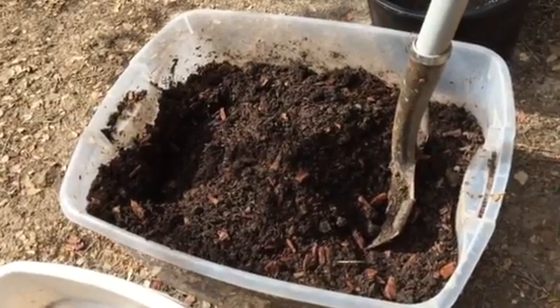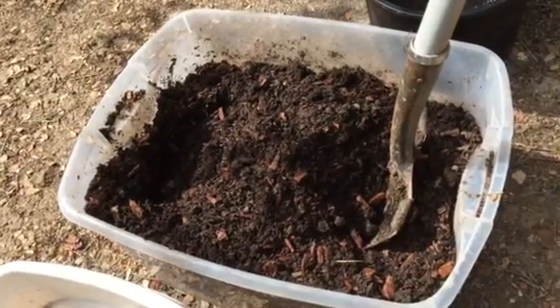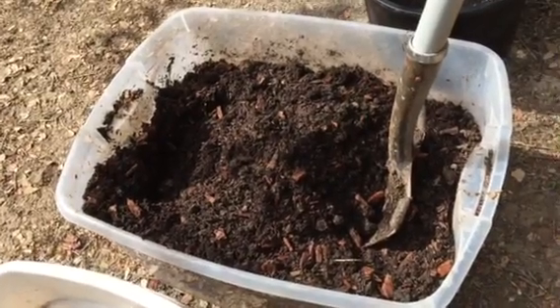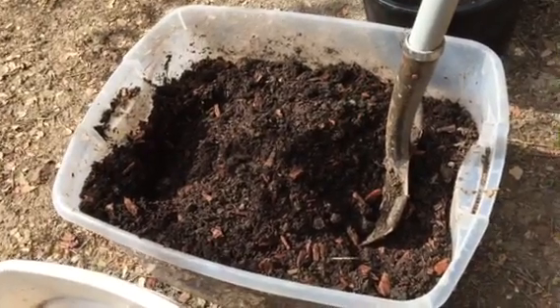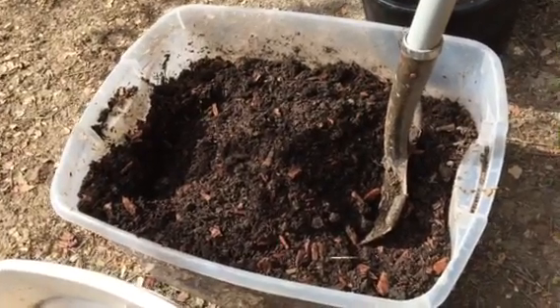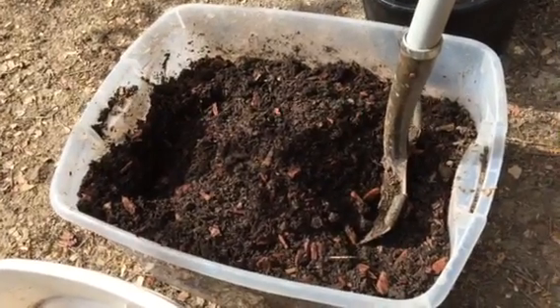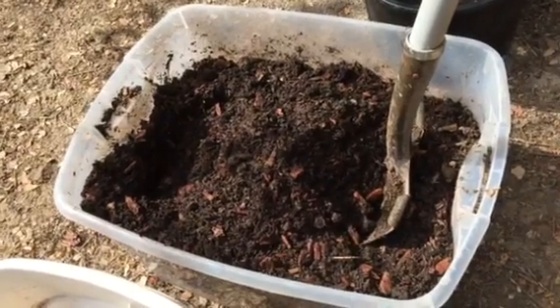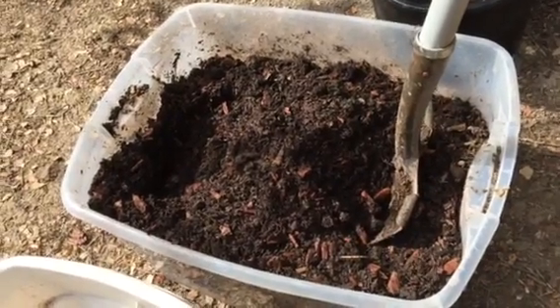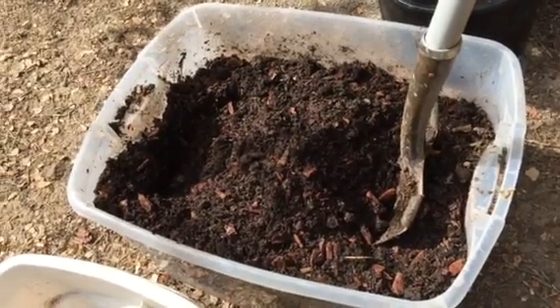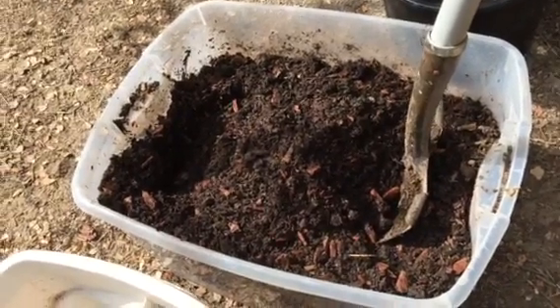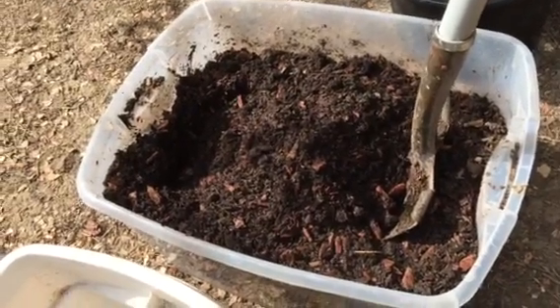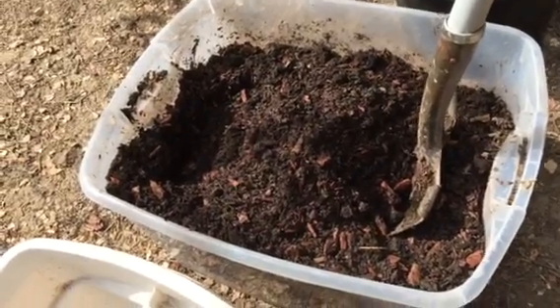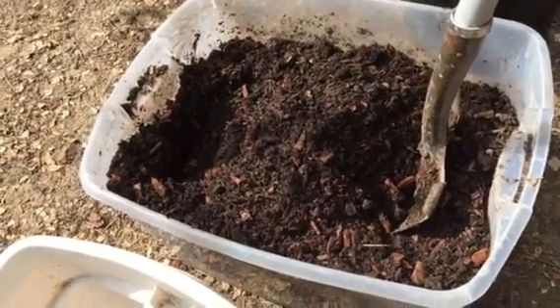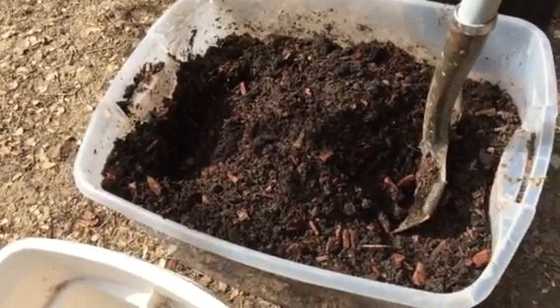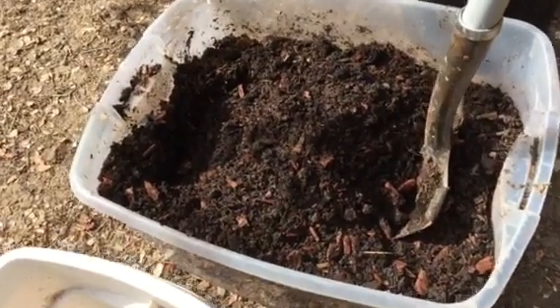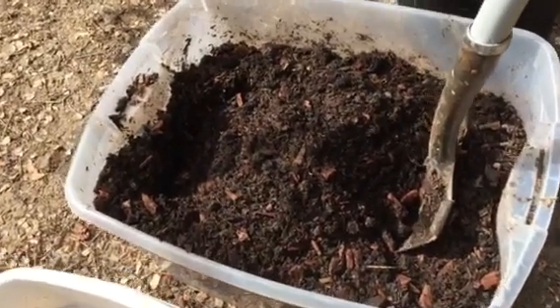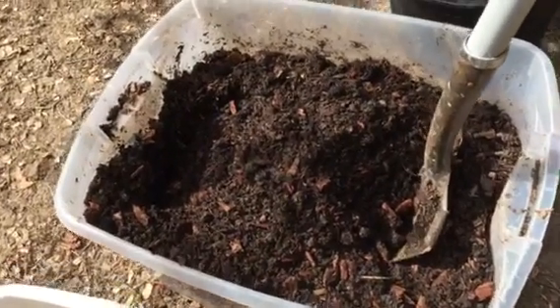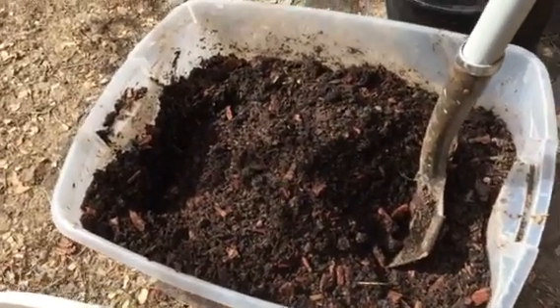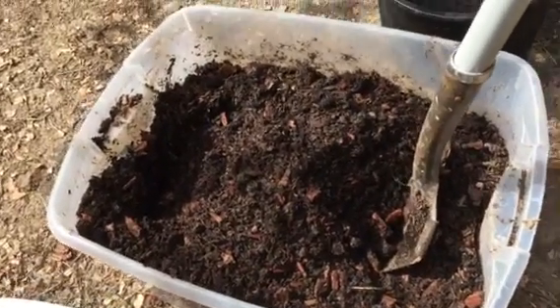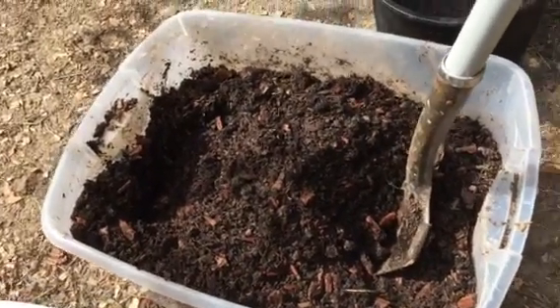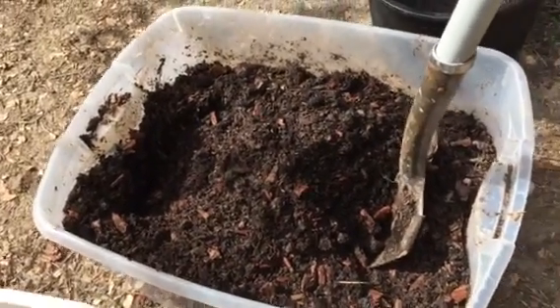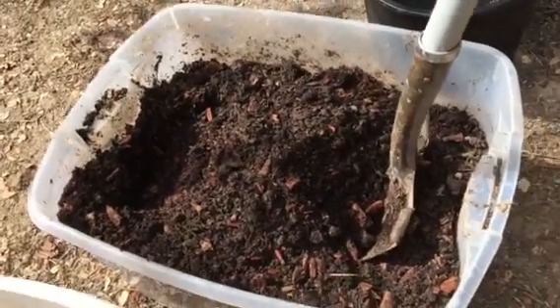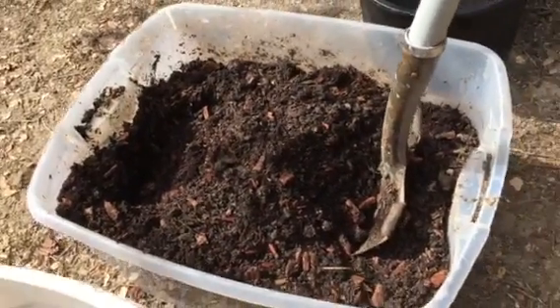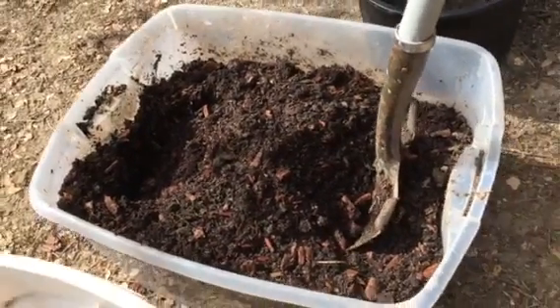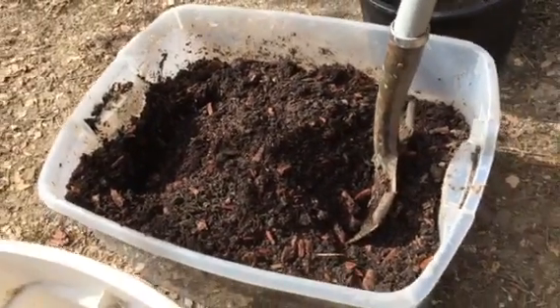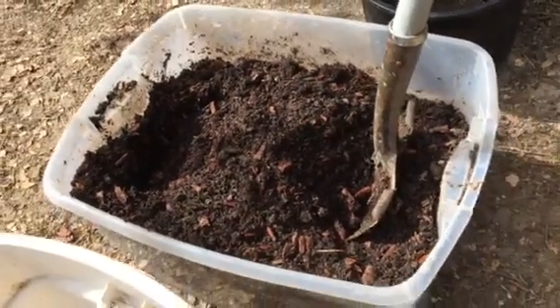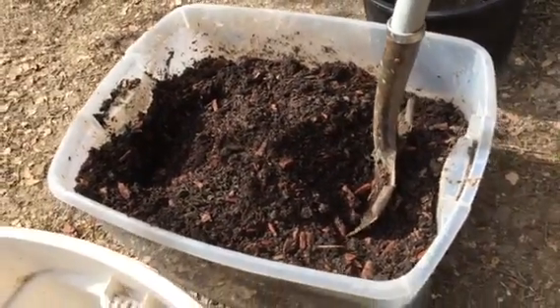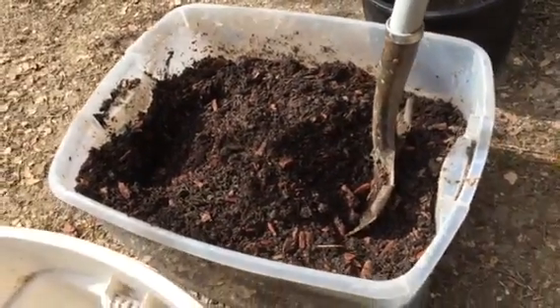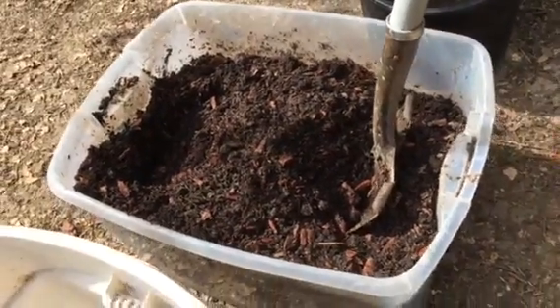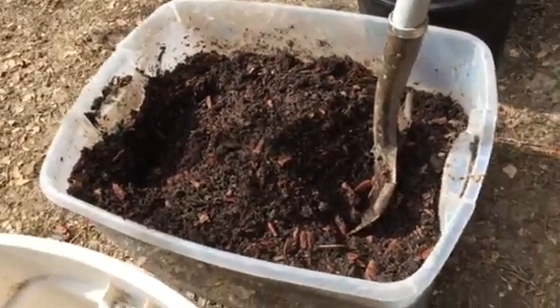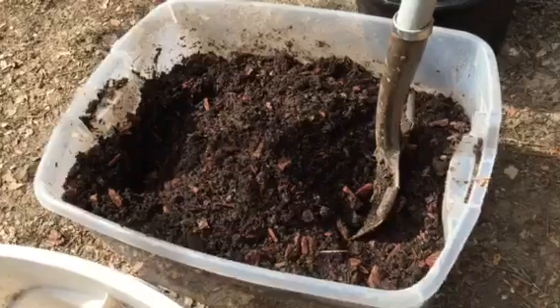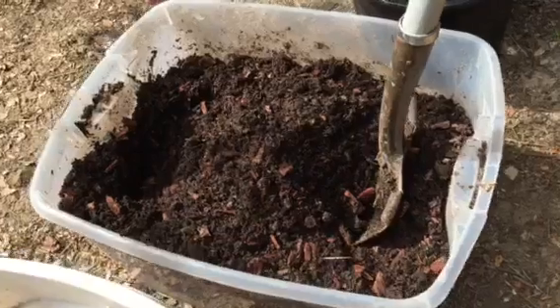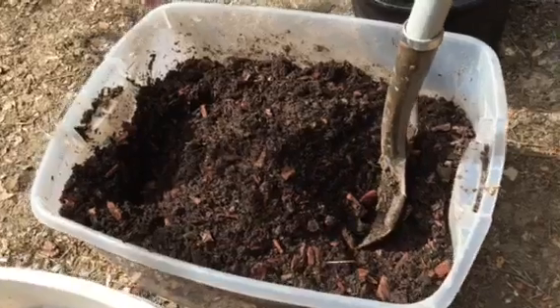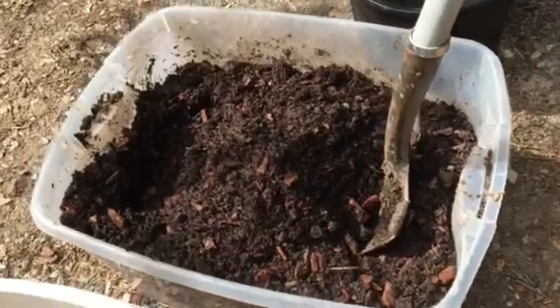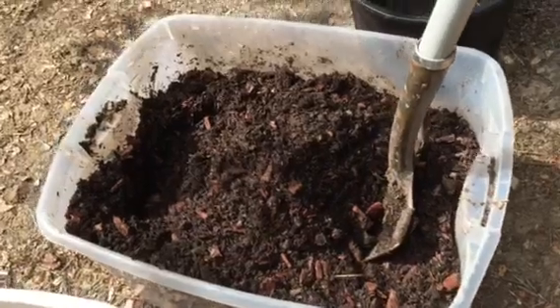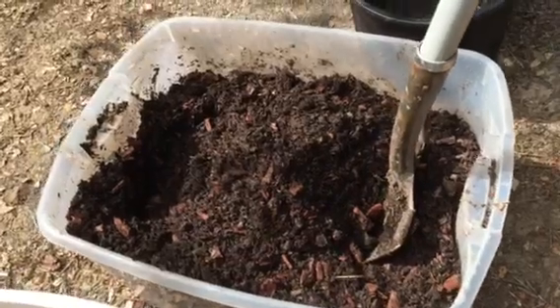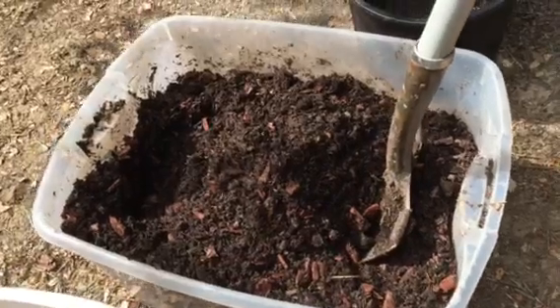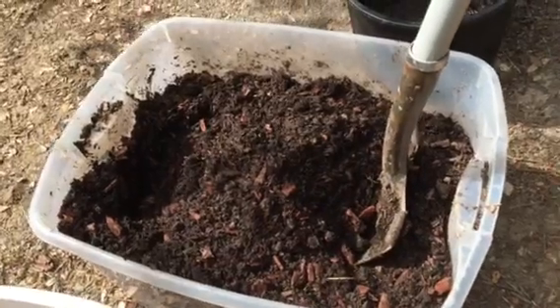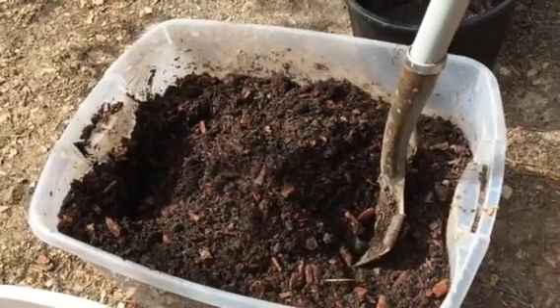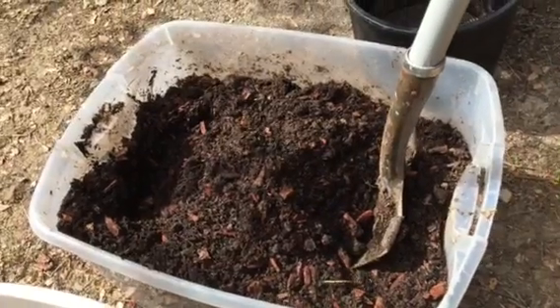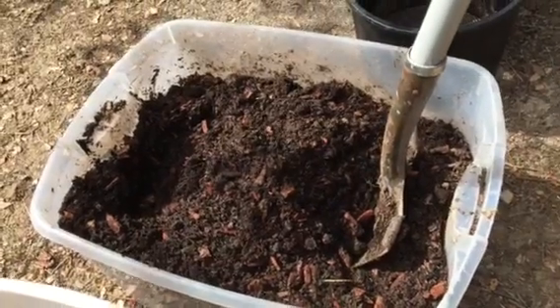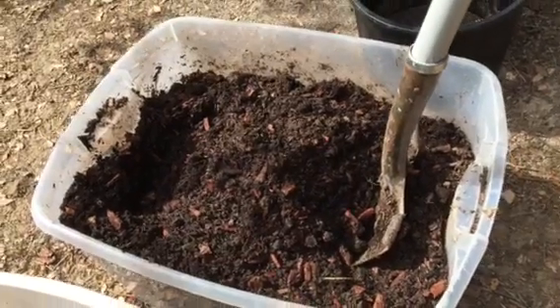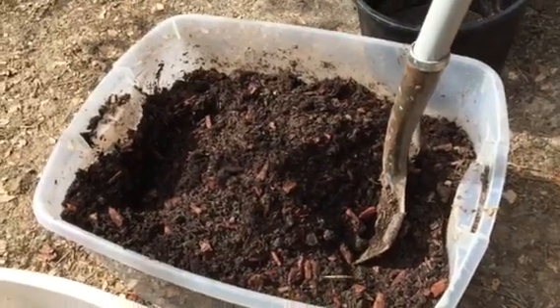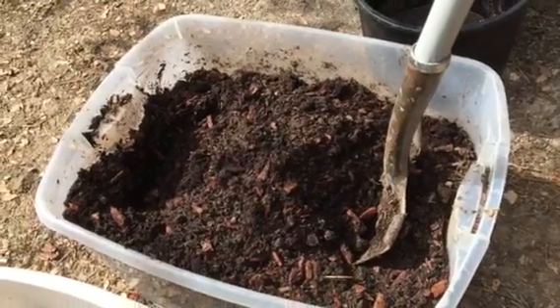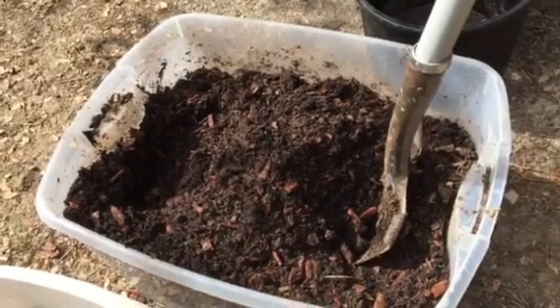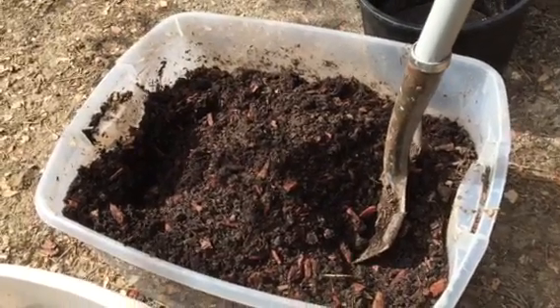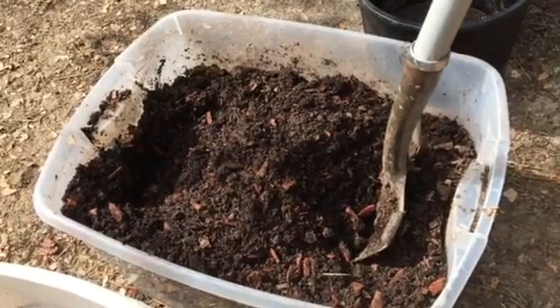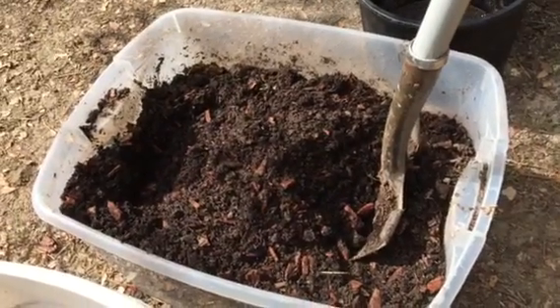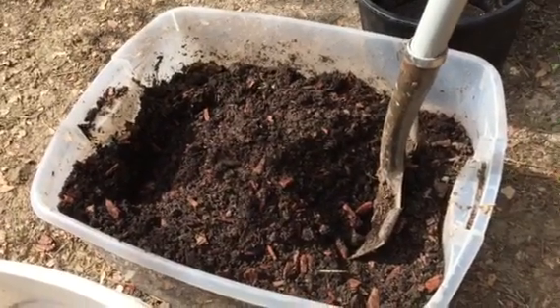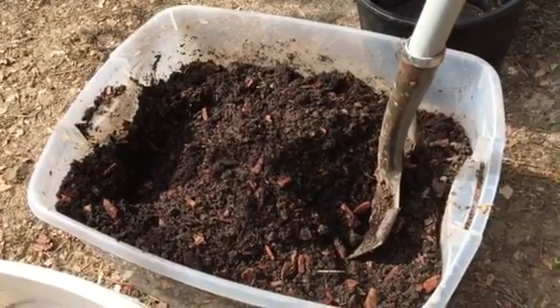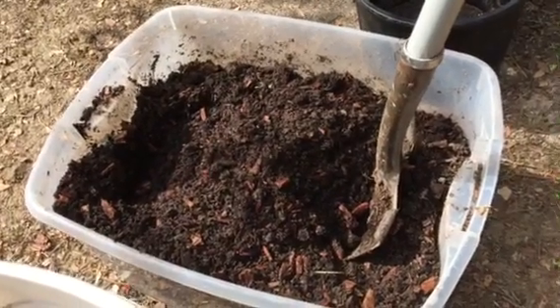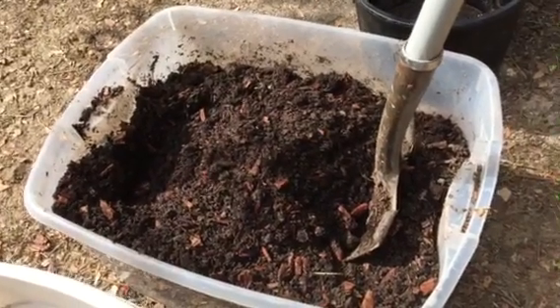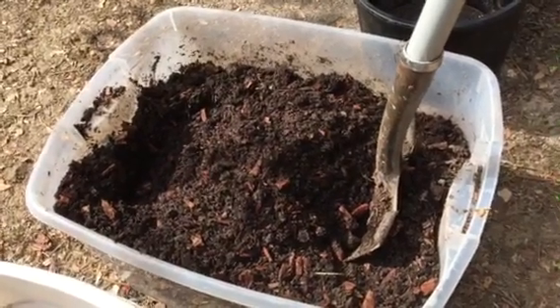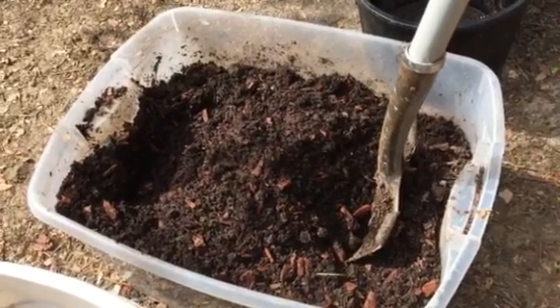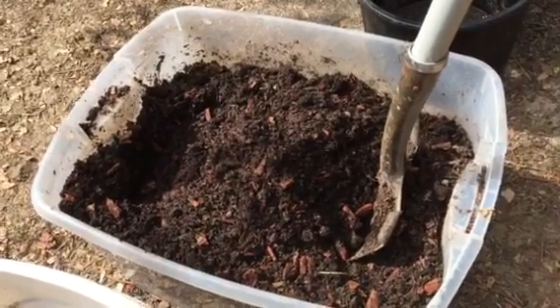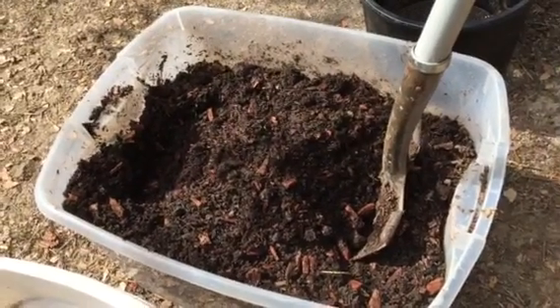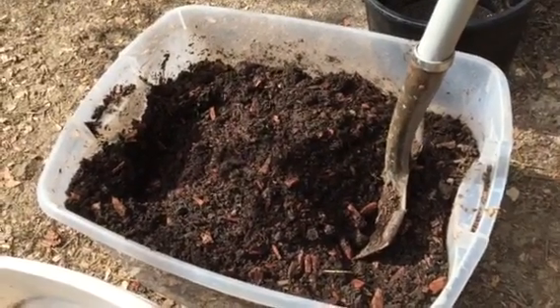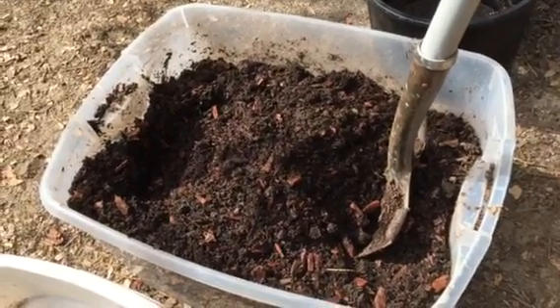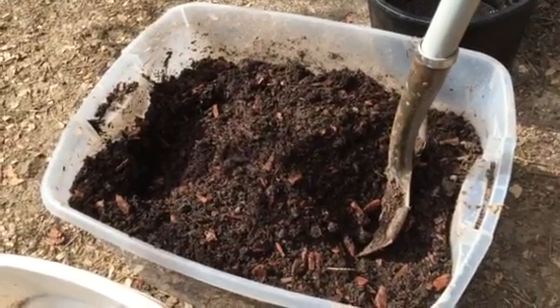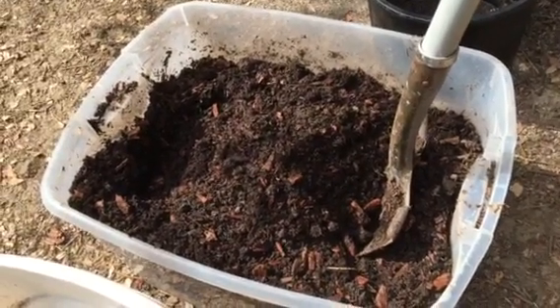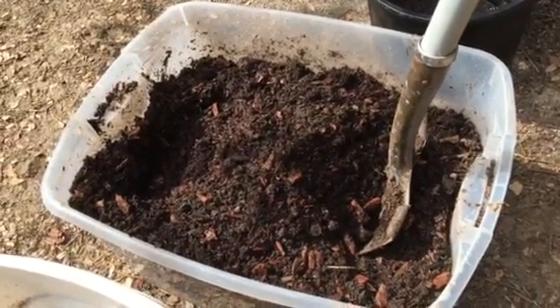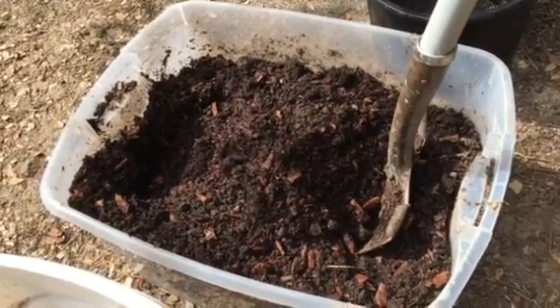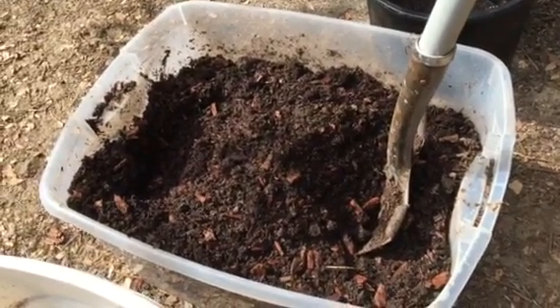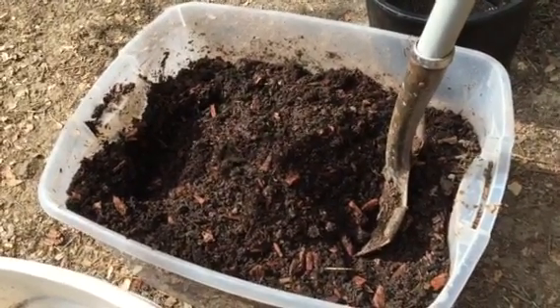Hi and welcome back to my channel. This is Riddle and today we're going to be covering a really simple topic about making your own potting soil.